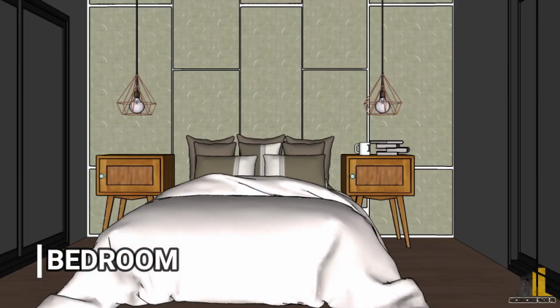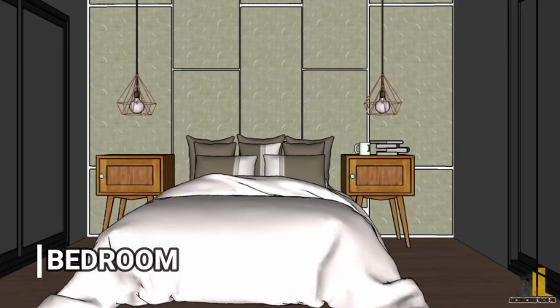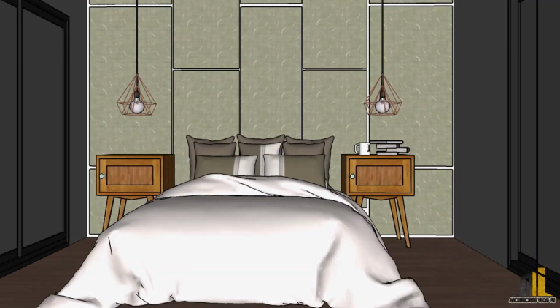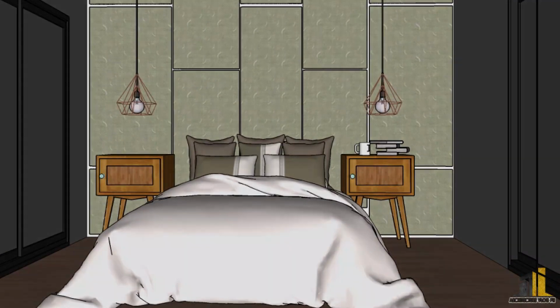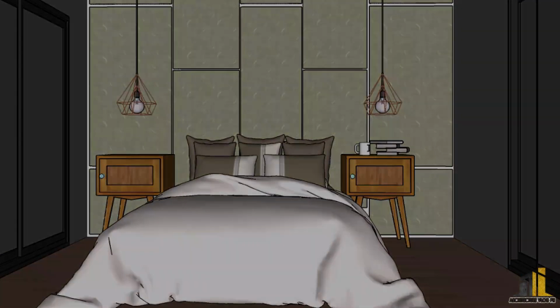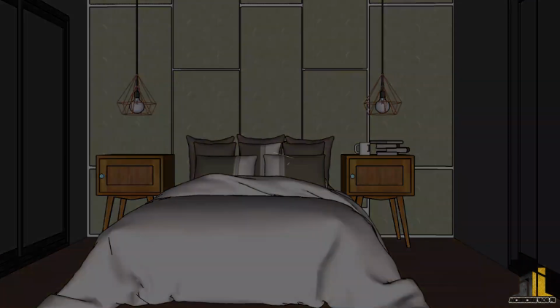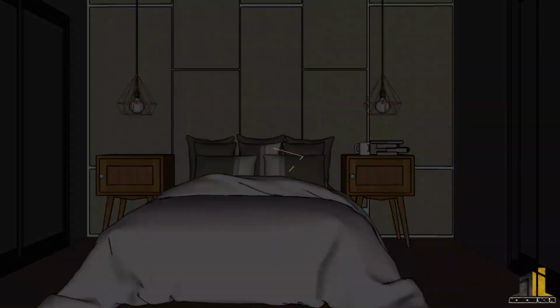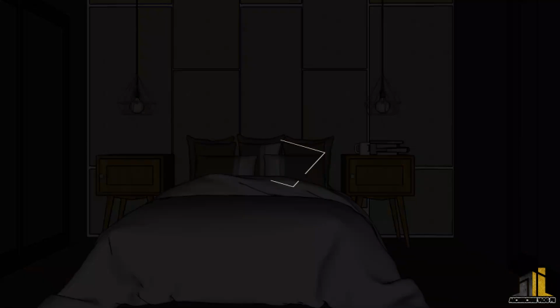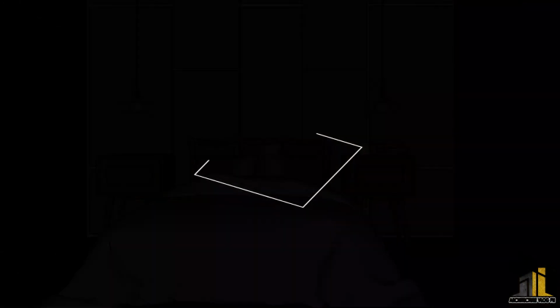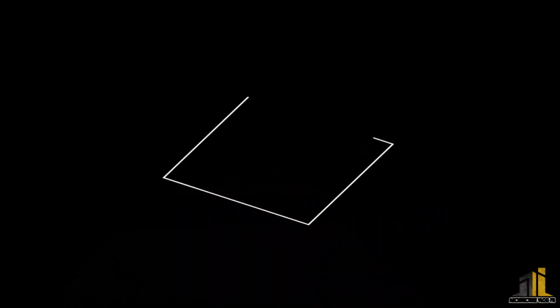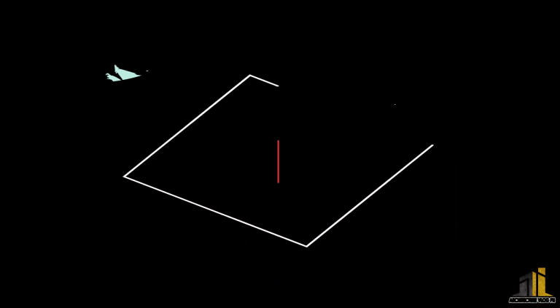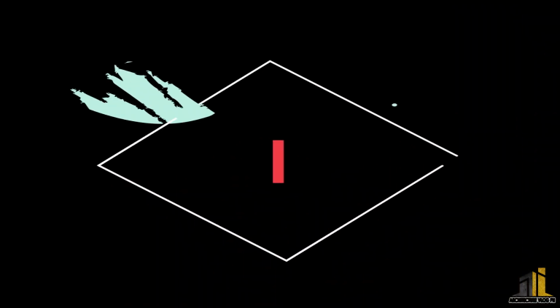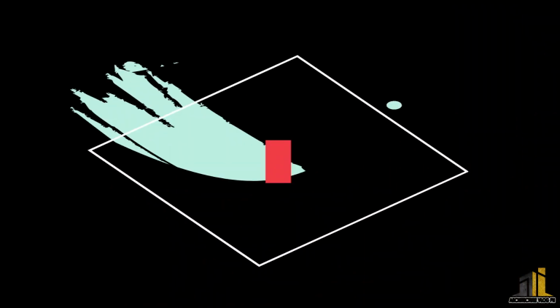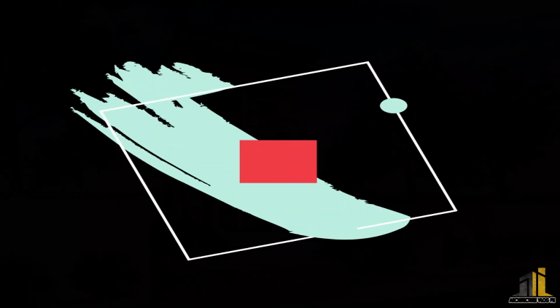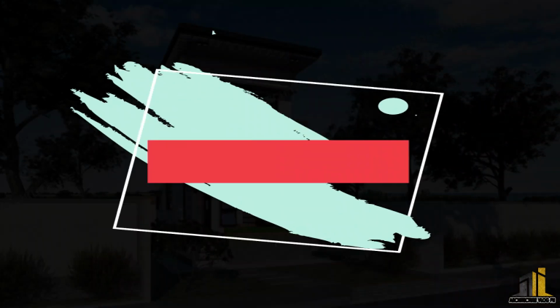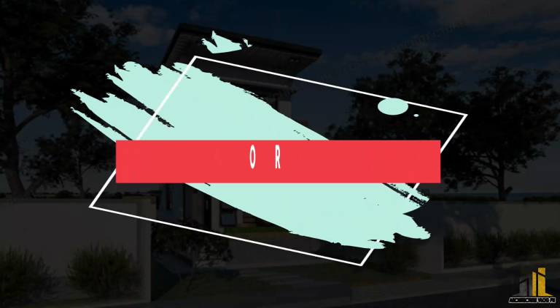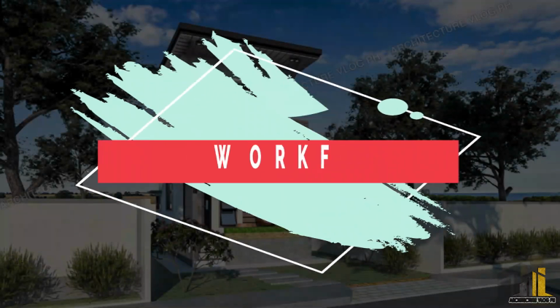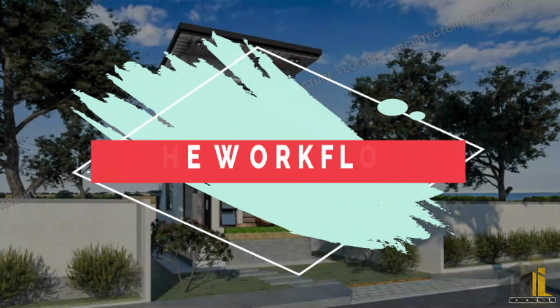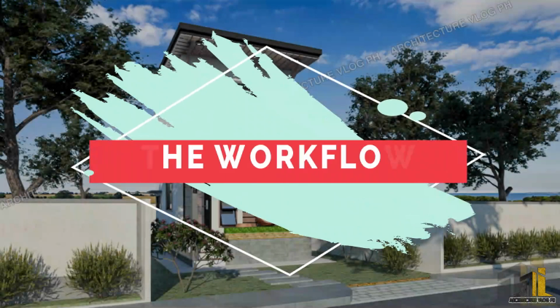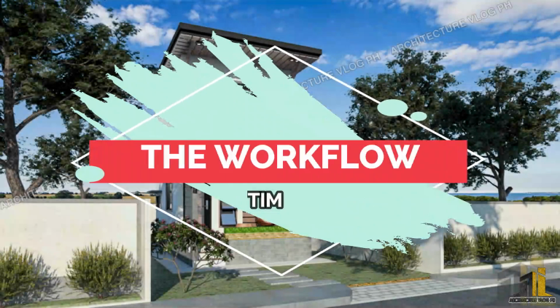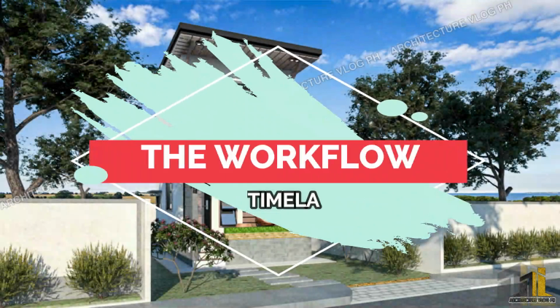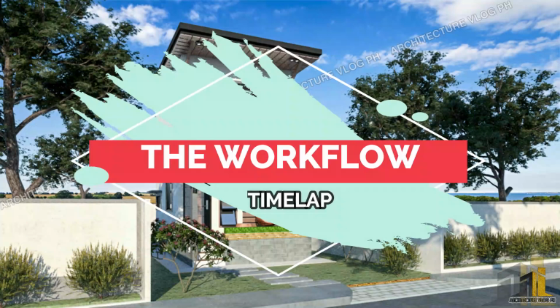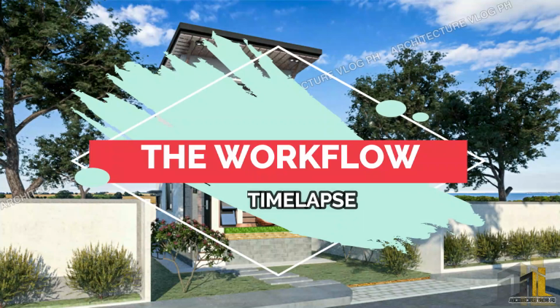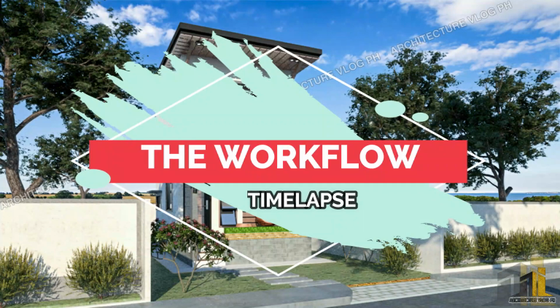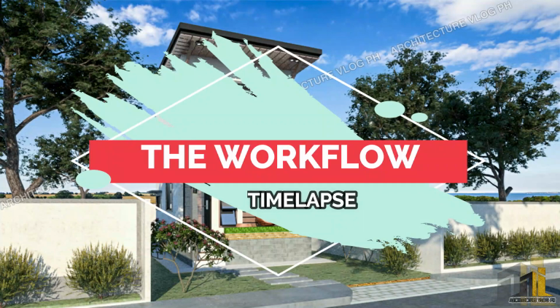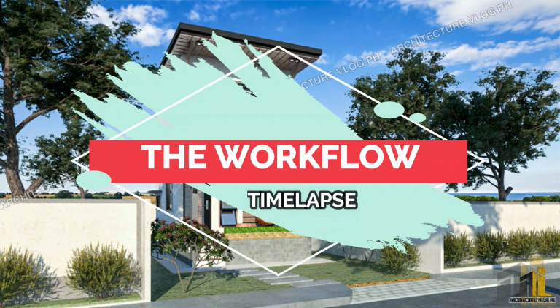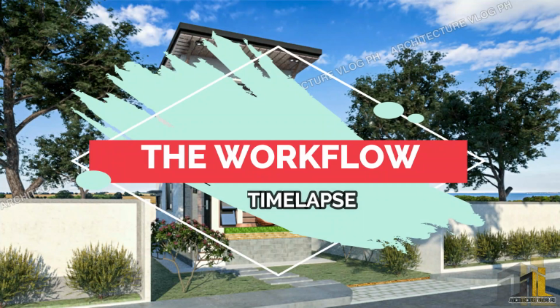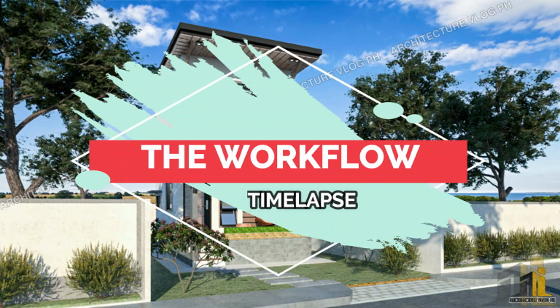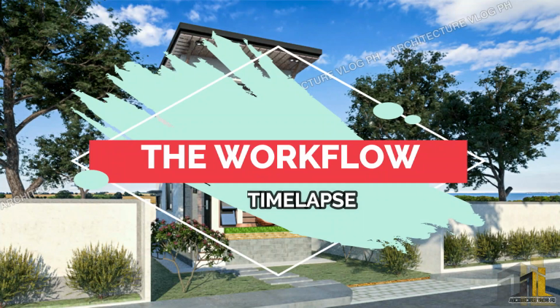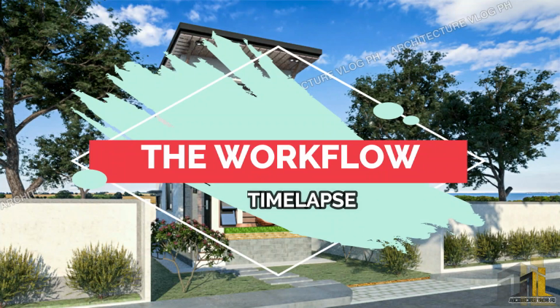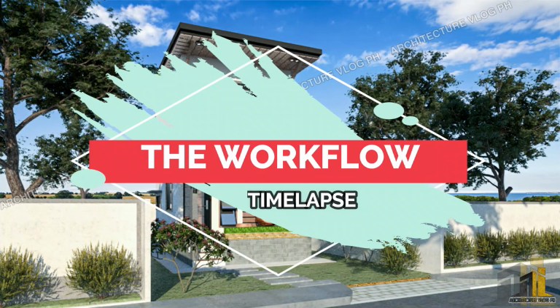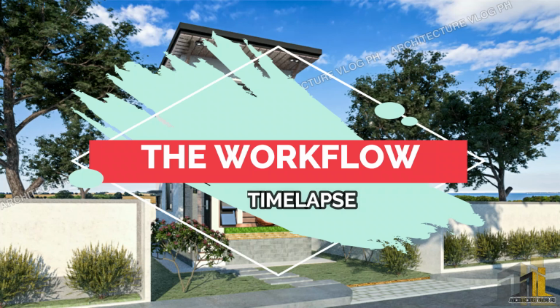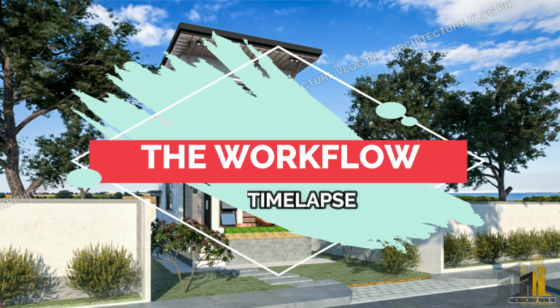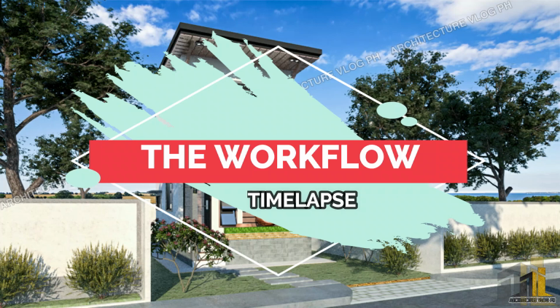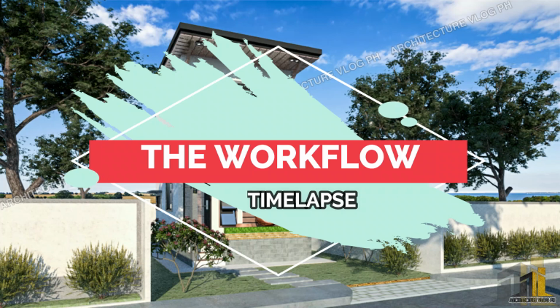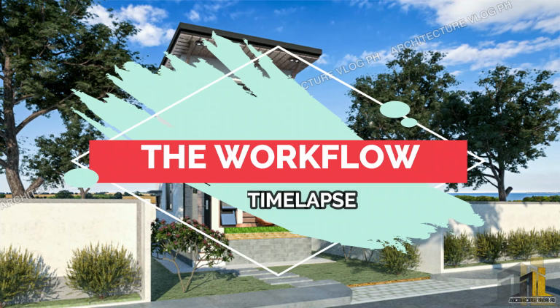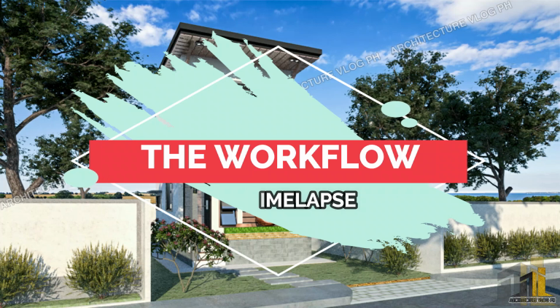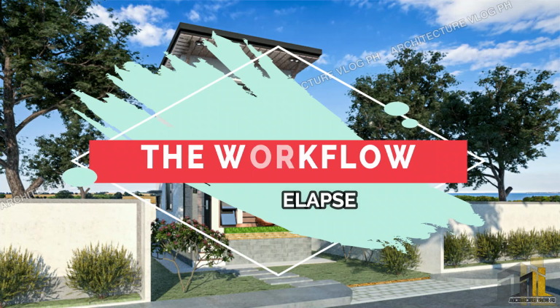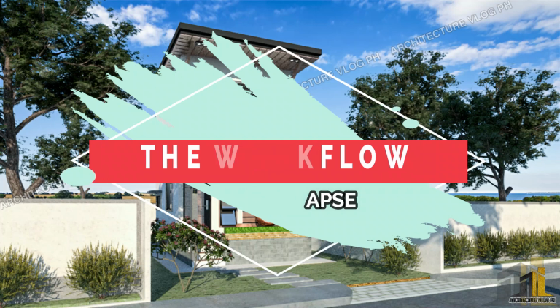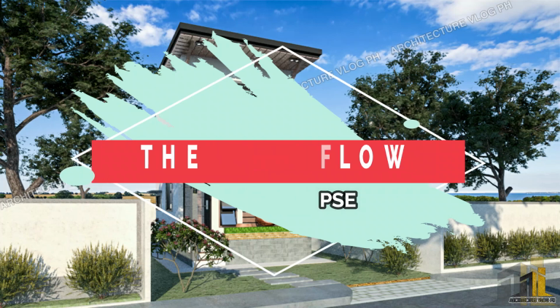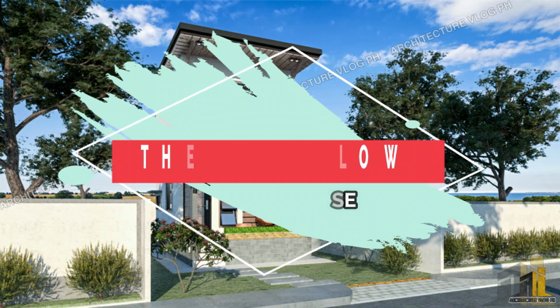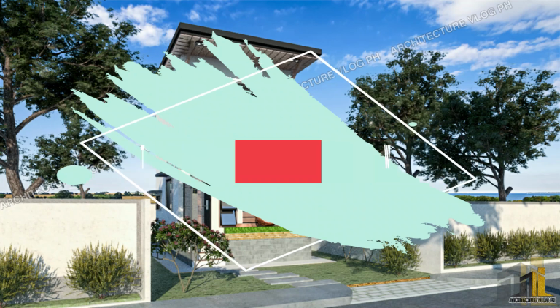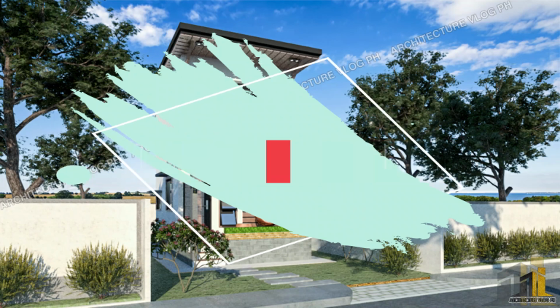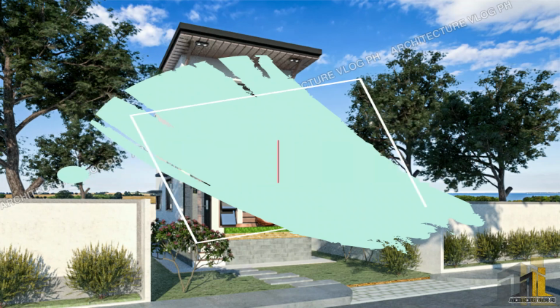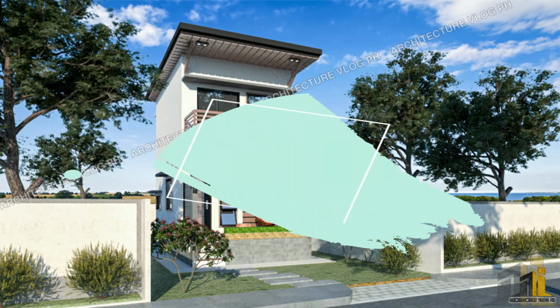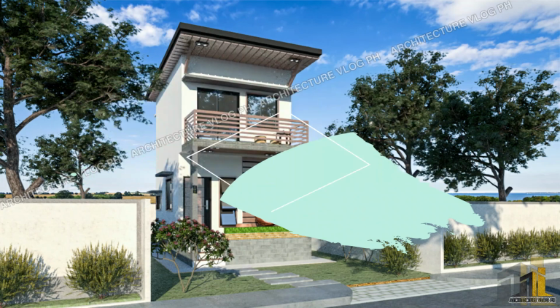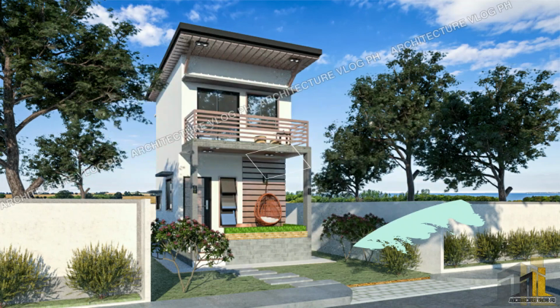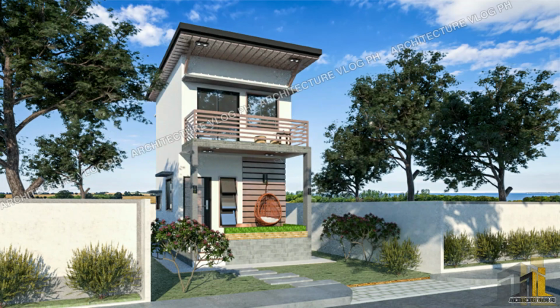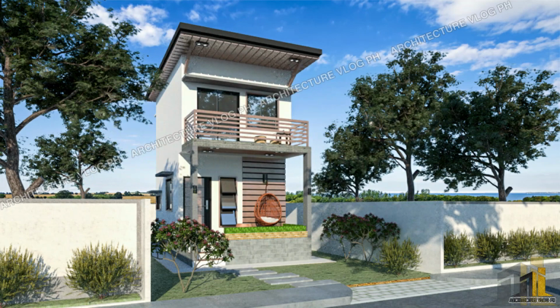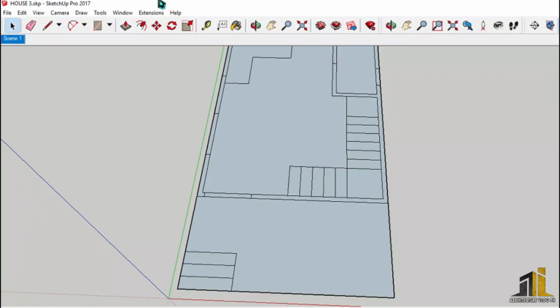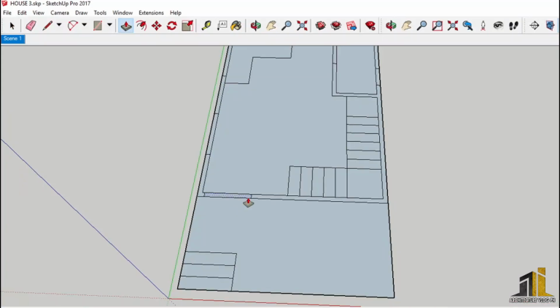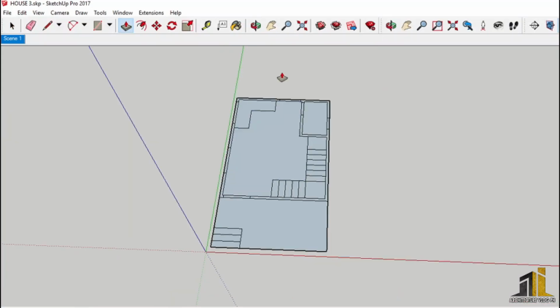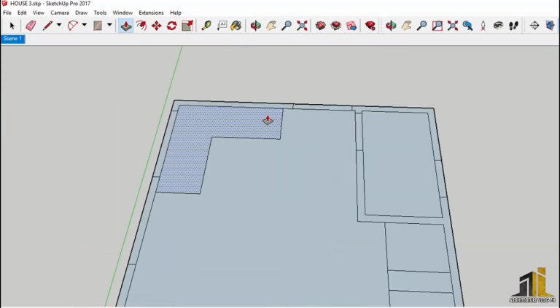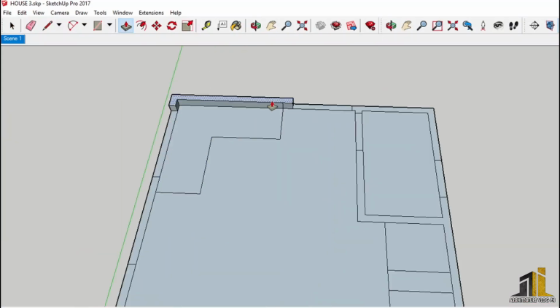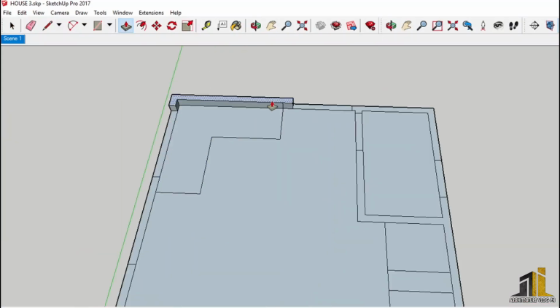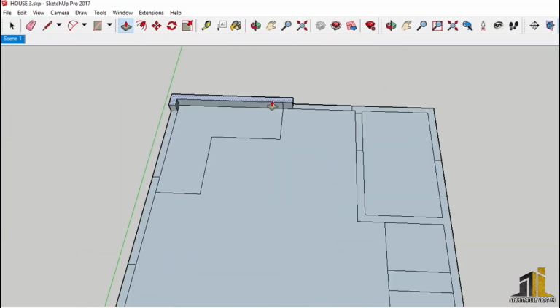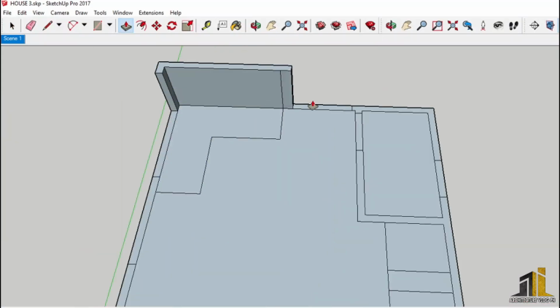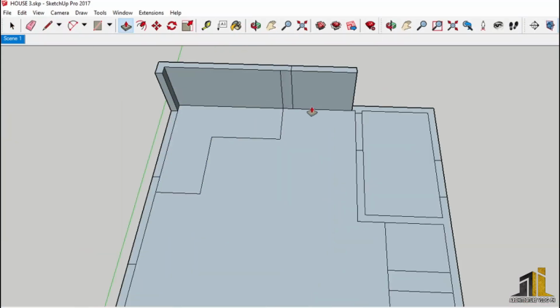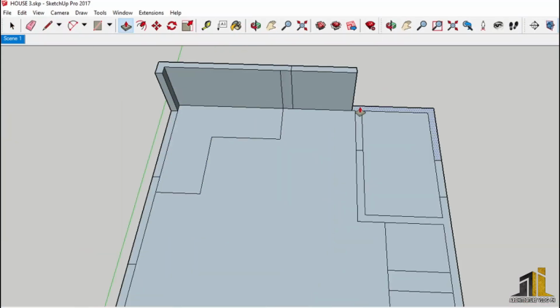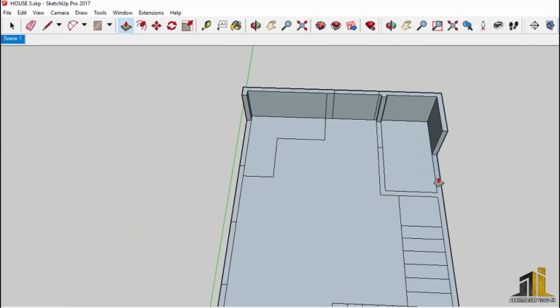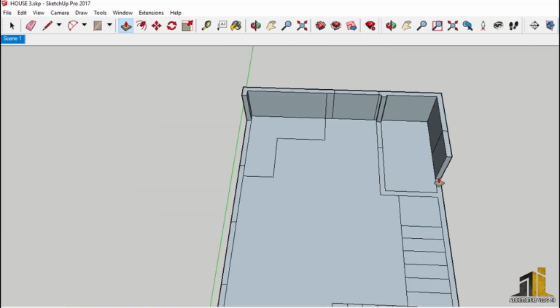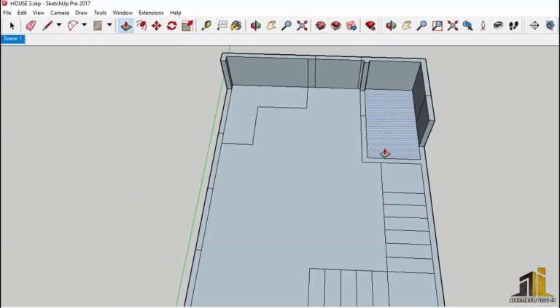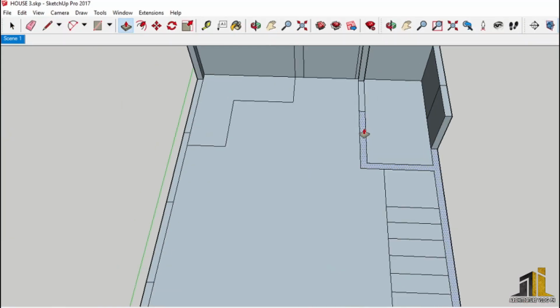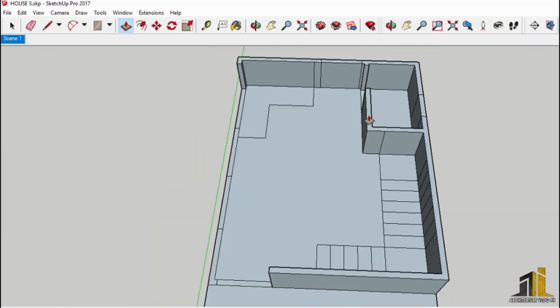Now we will share the SketchUp workflow of this house. Let's watch it, guys.